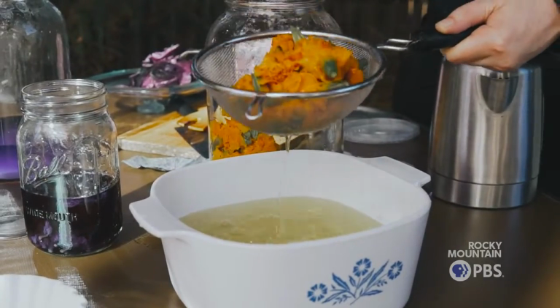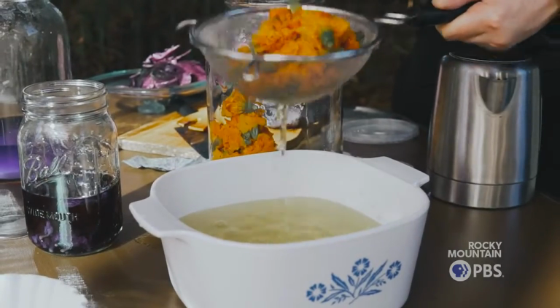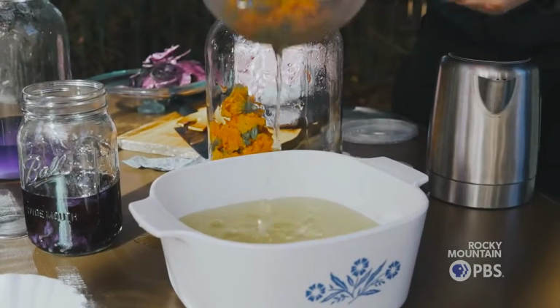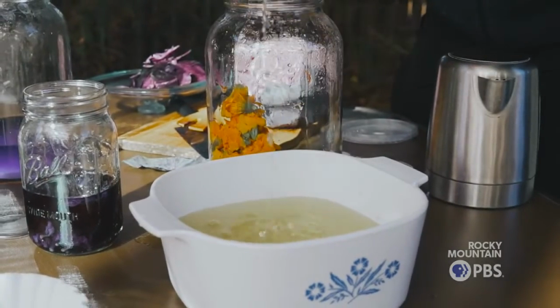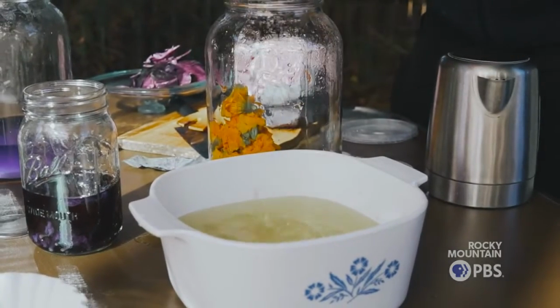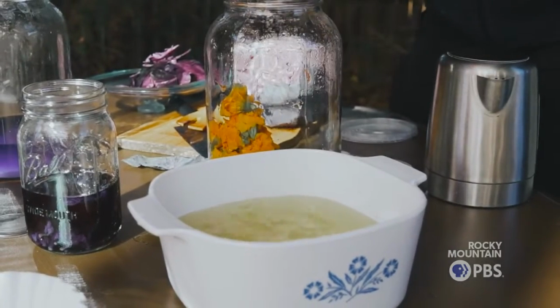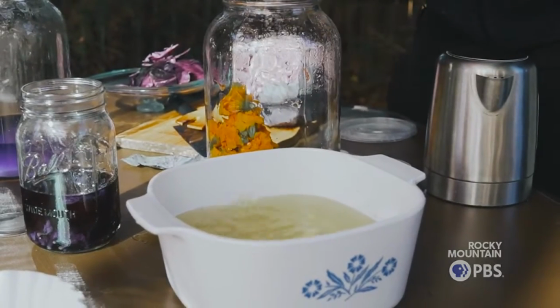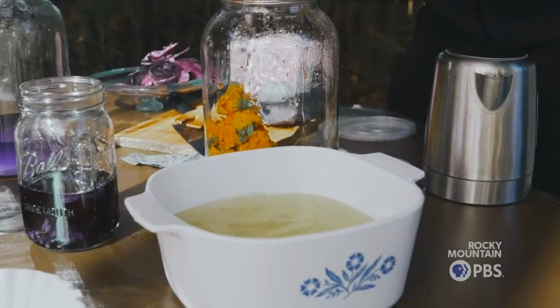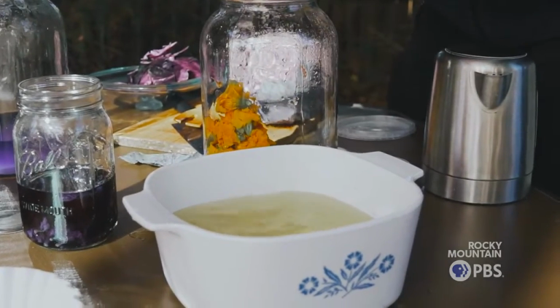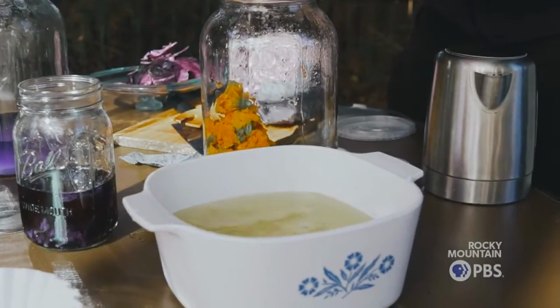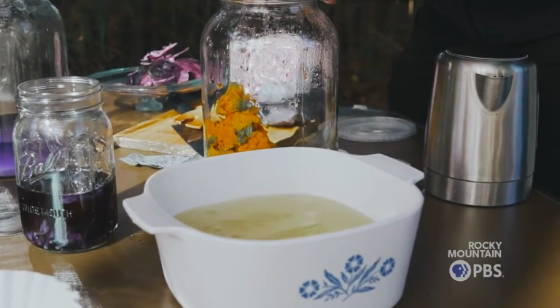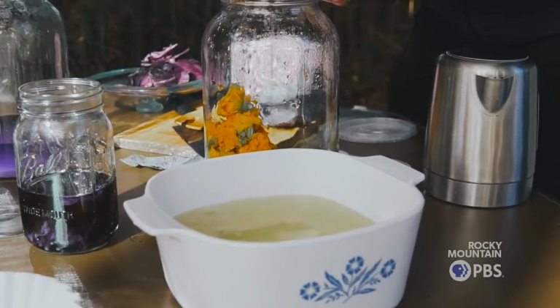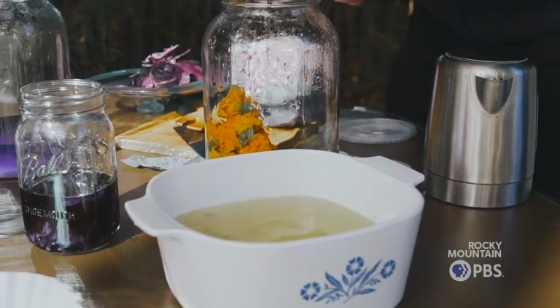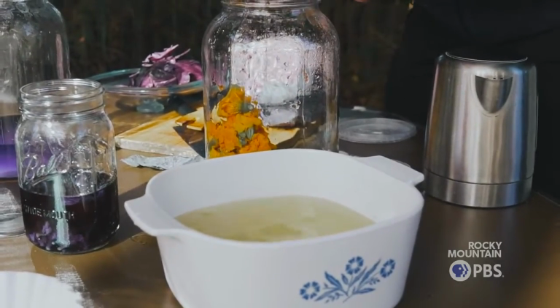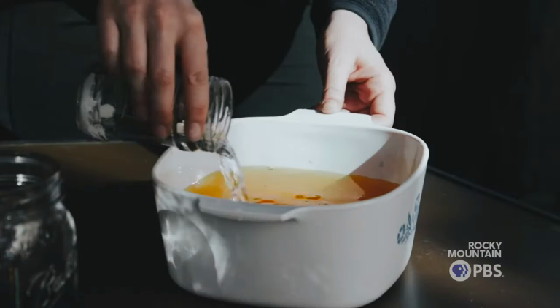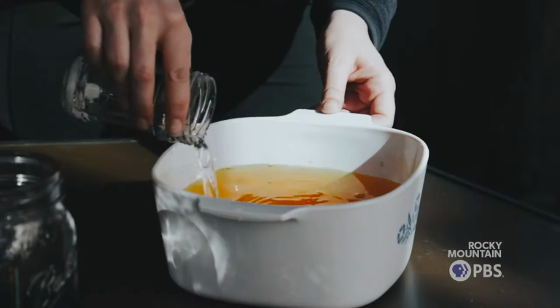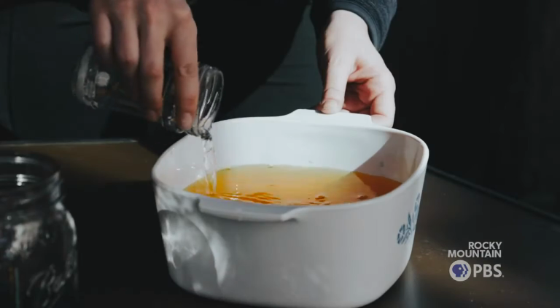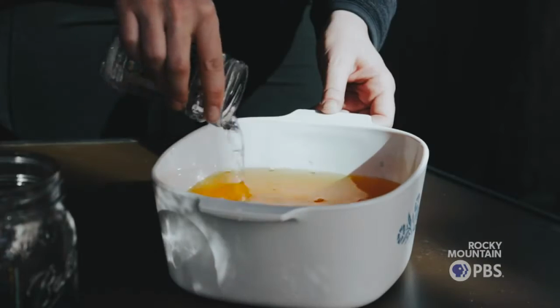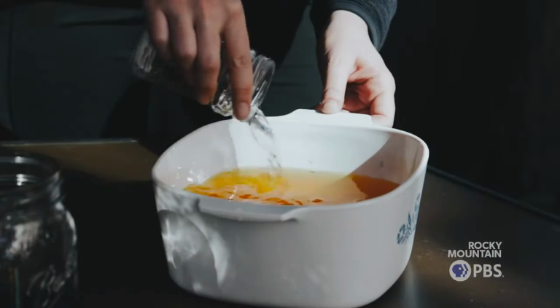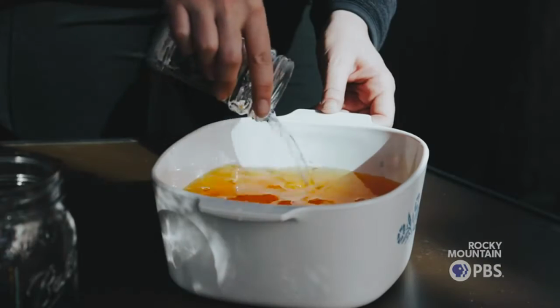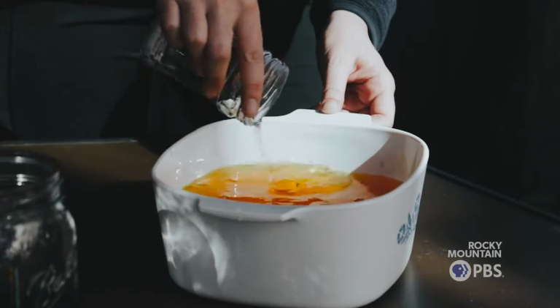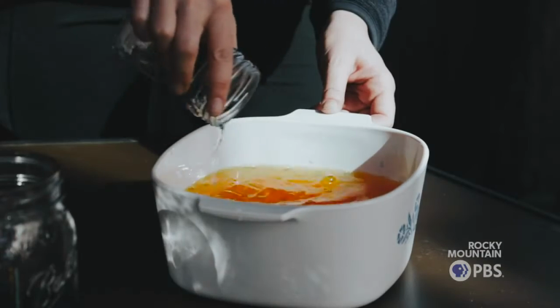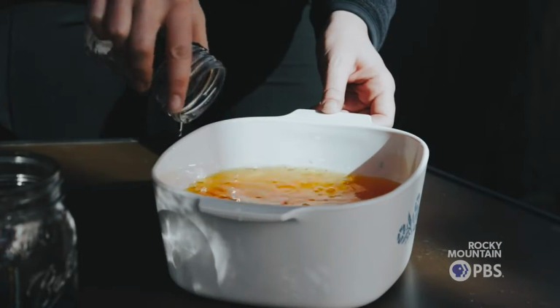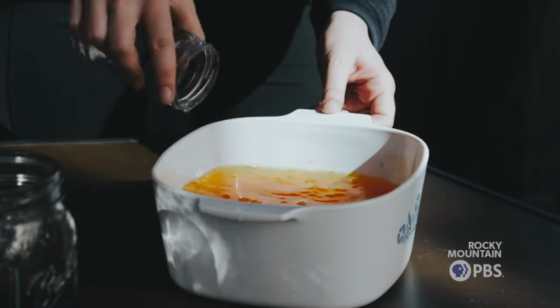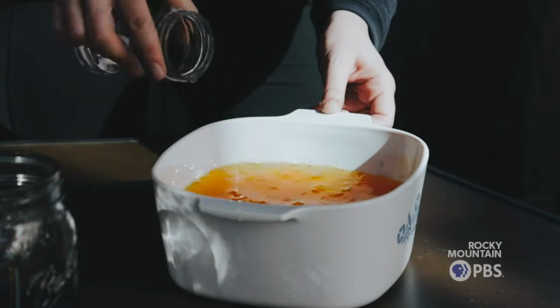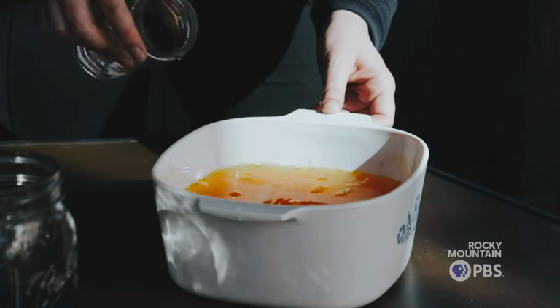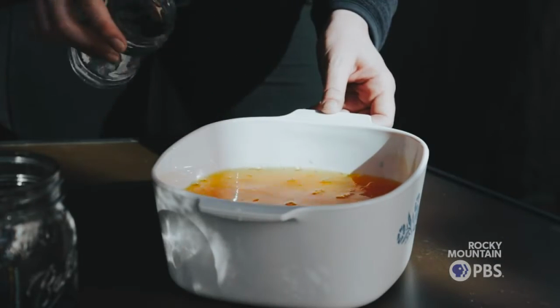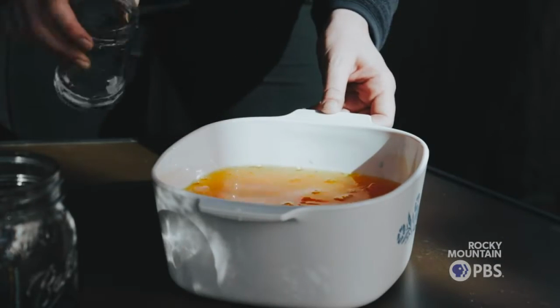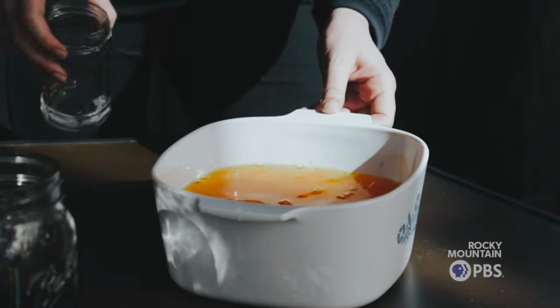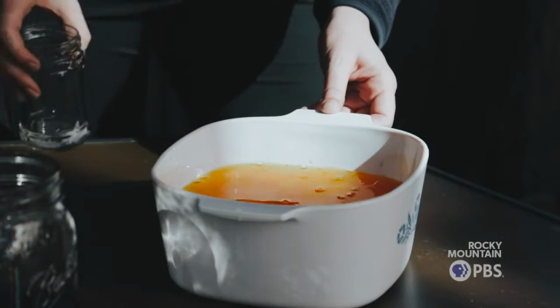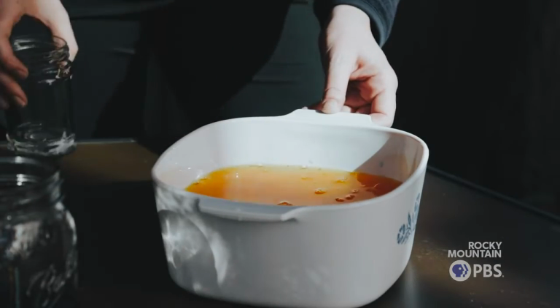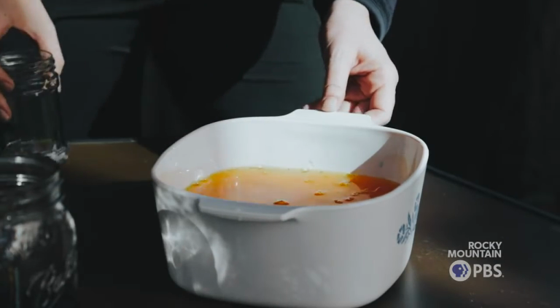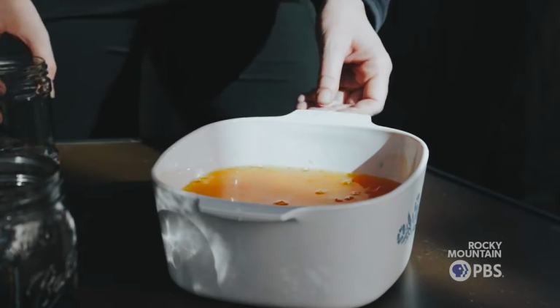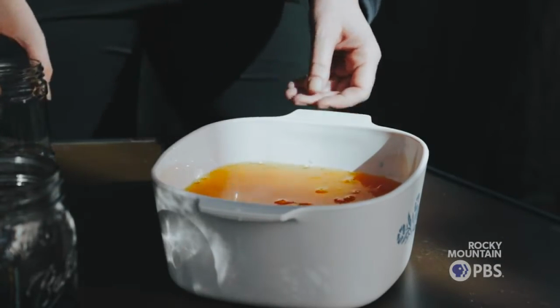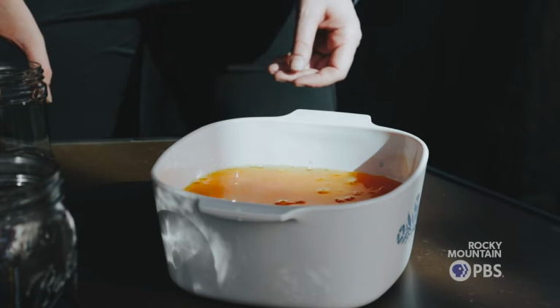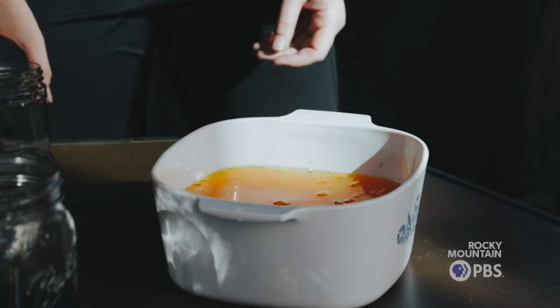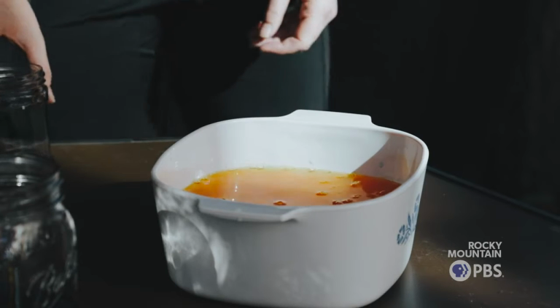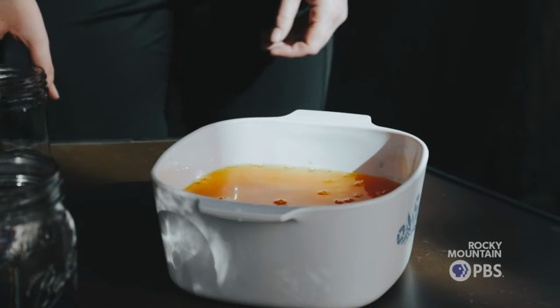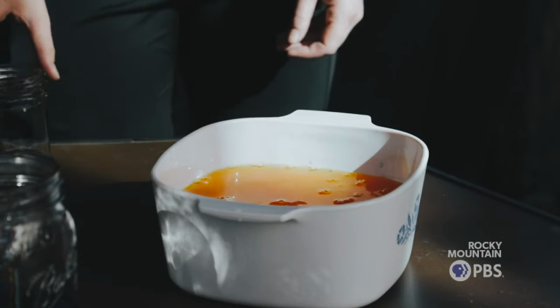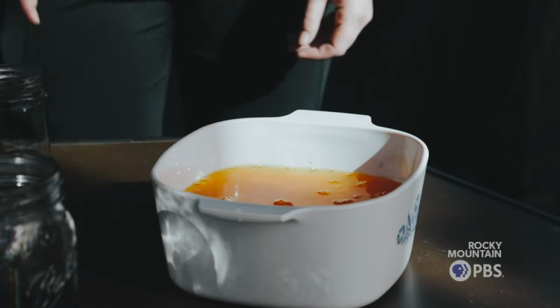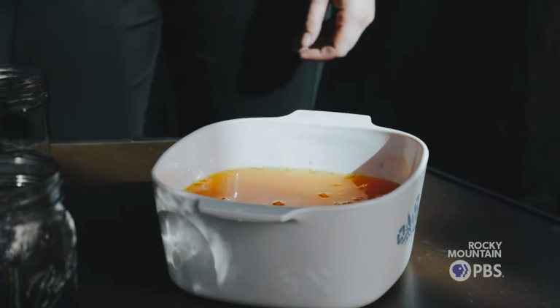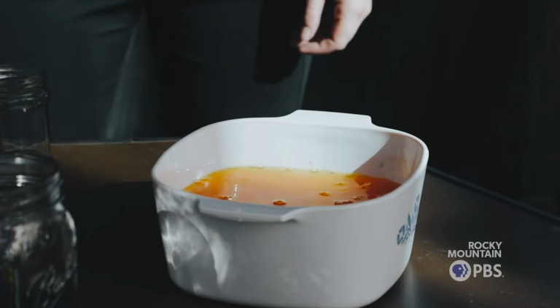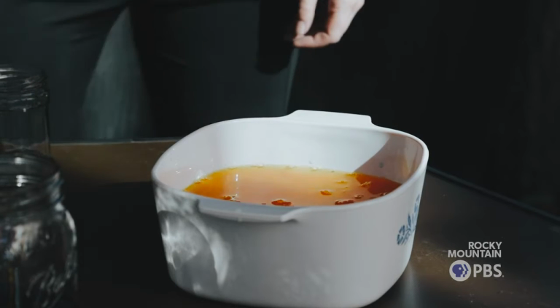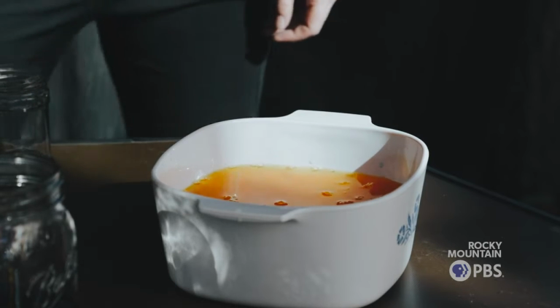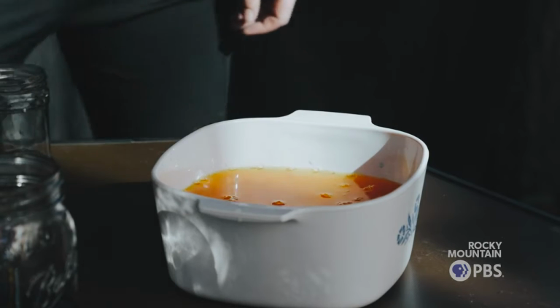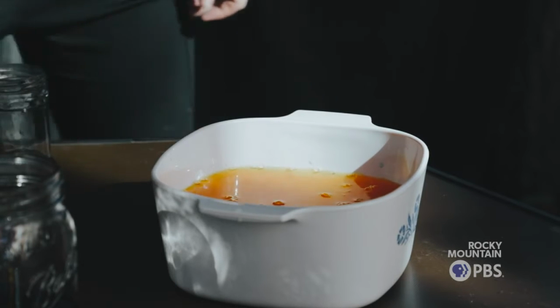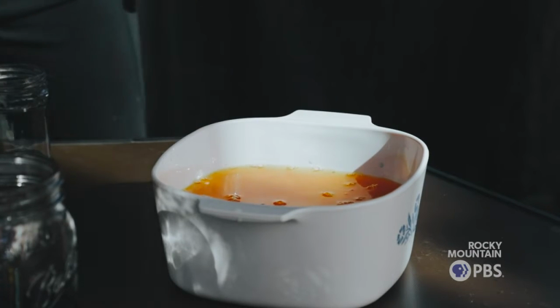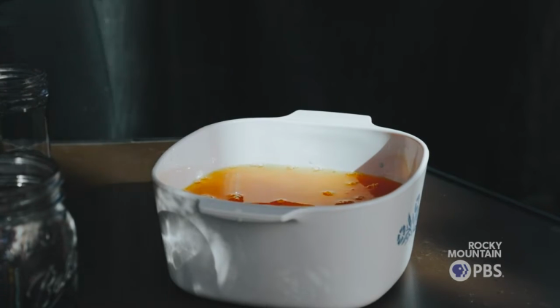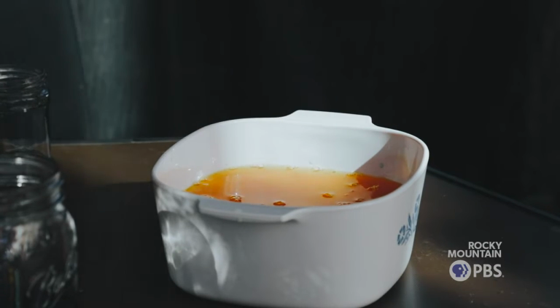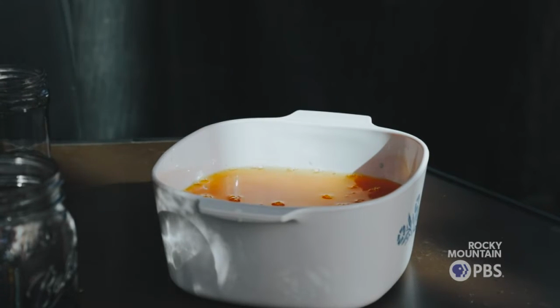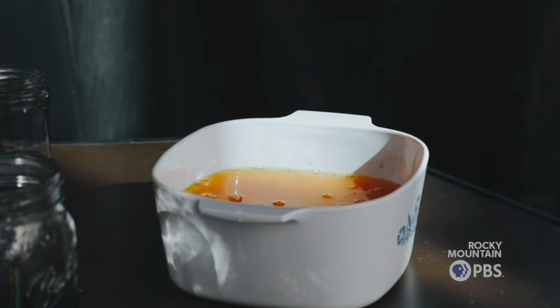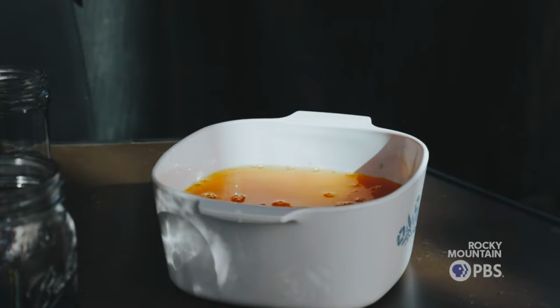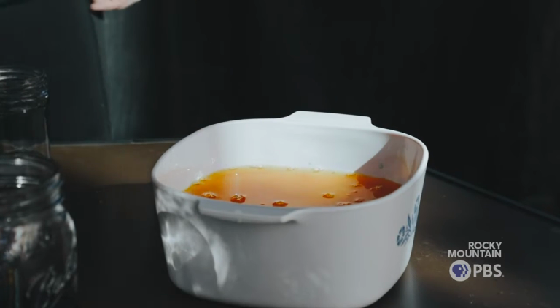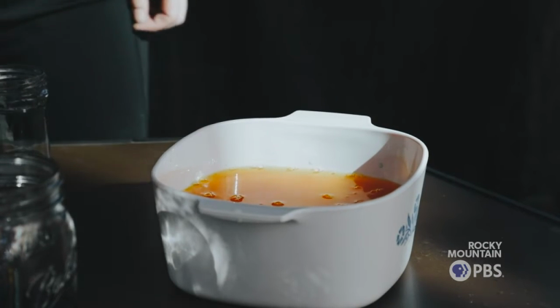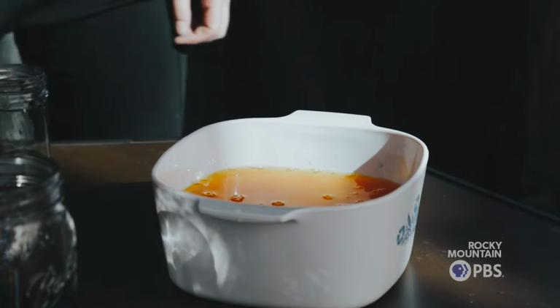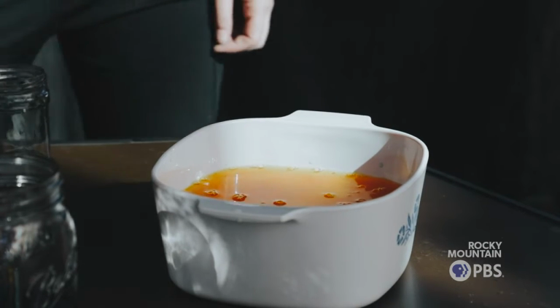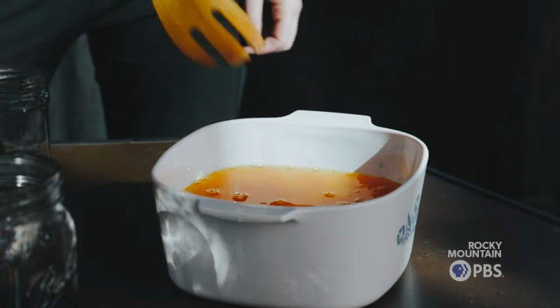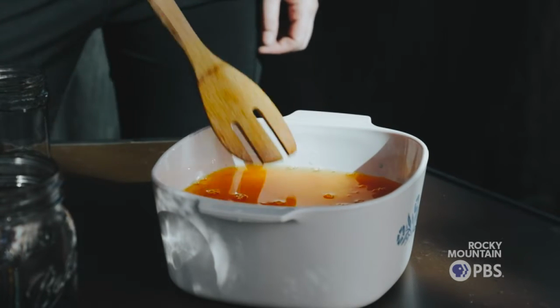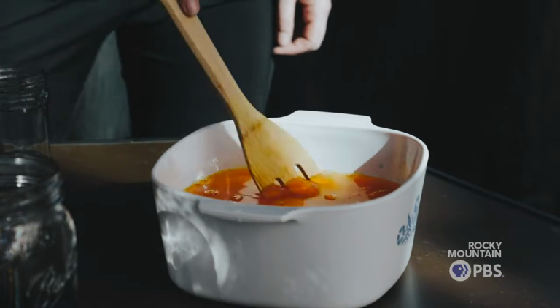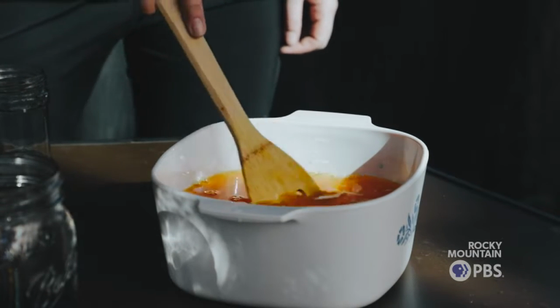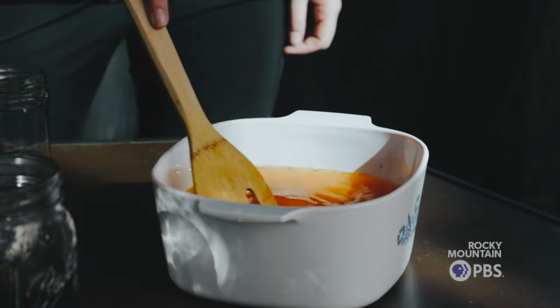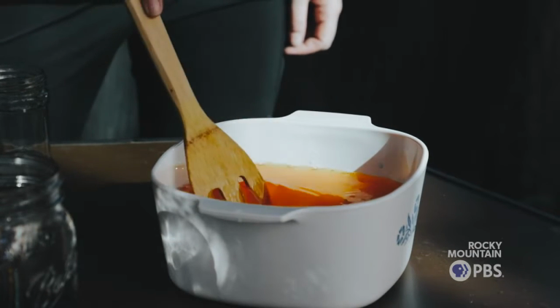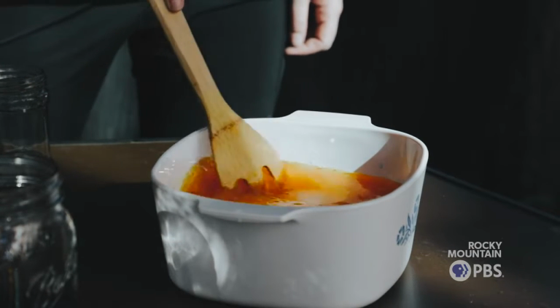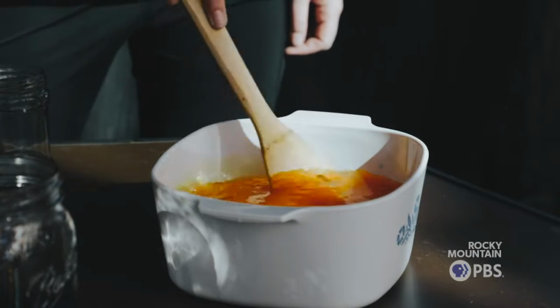I can't garden, I can't paint, but somehow I can make paint from plants and this is my thing.